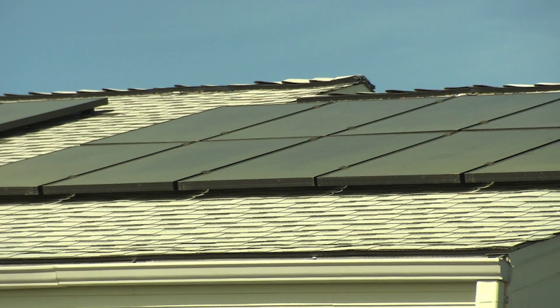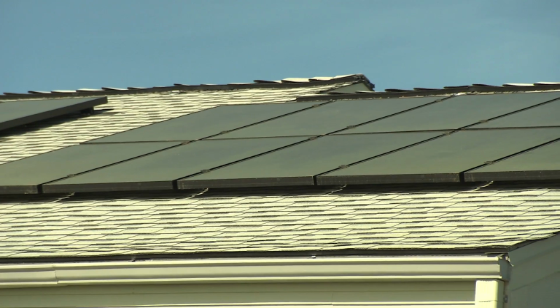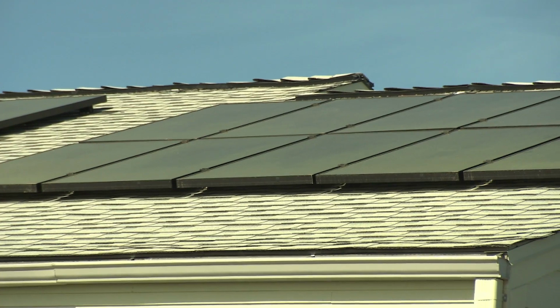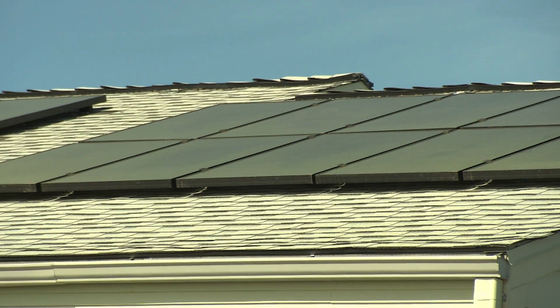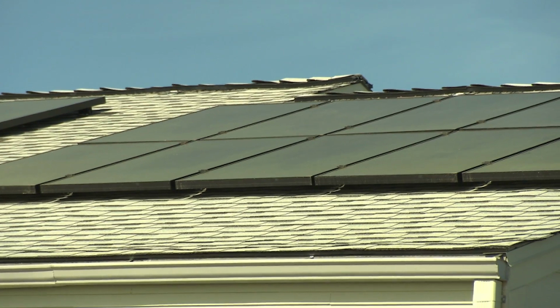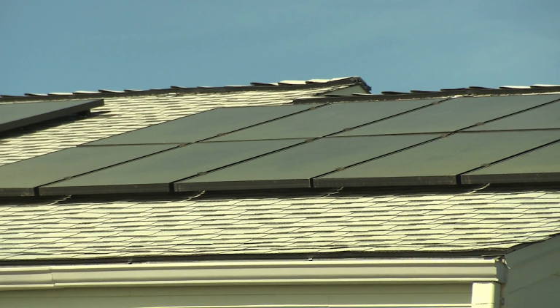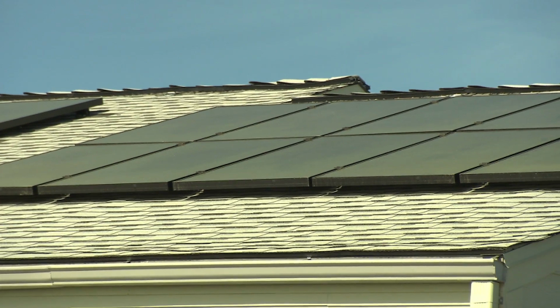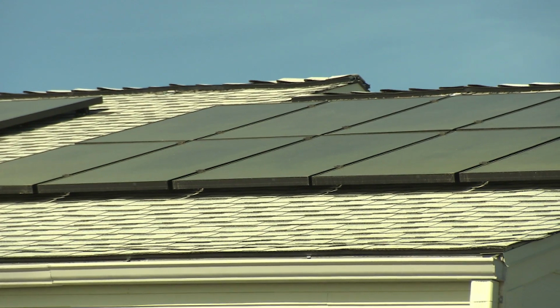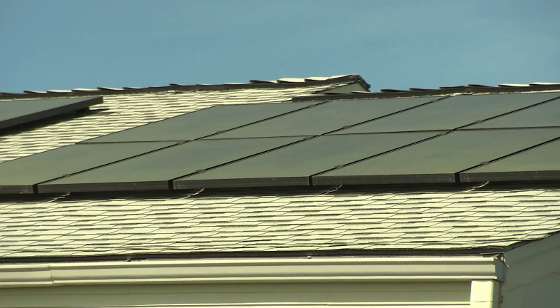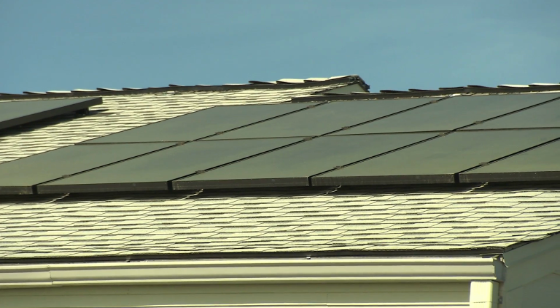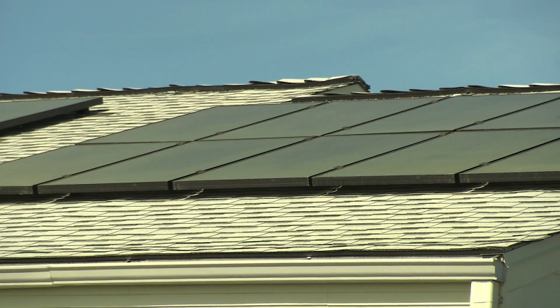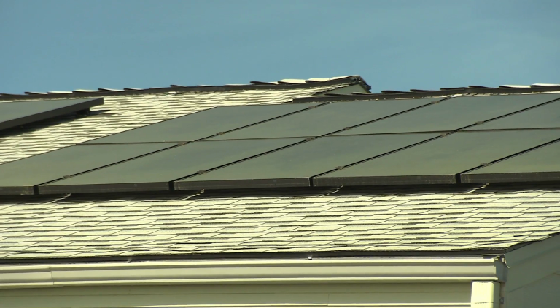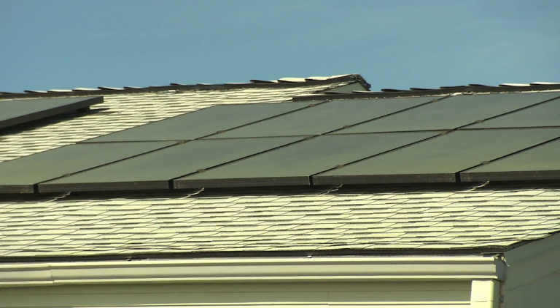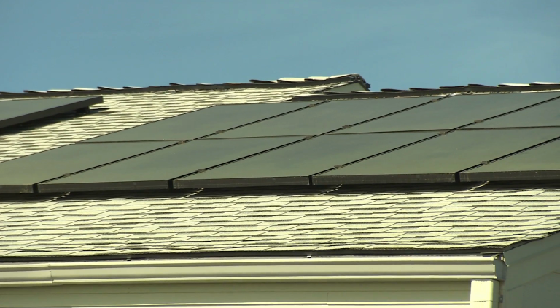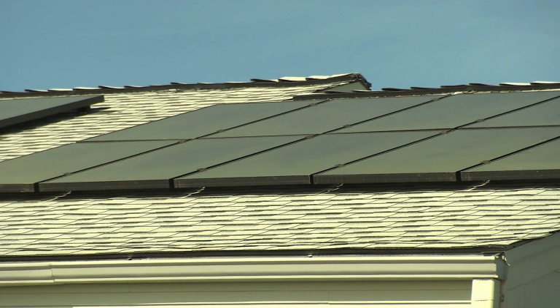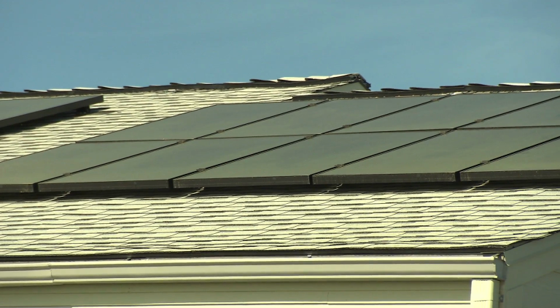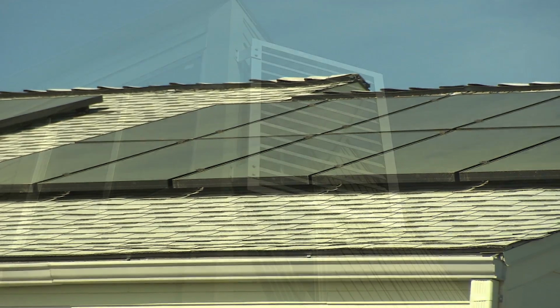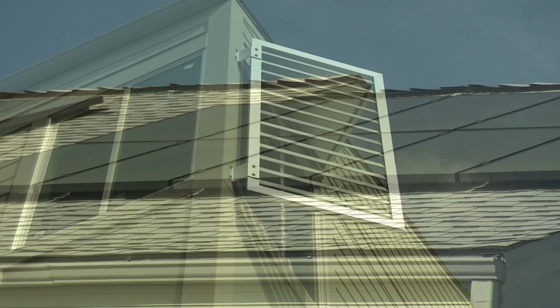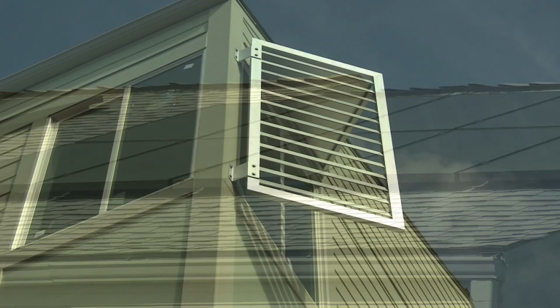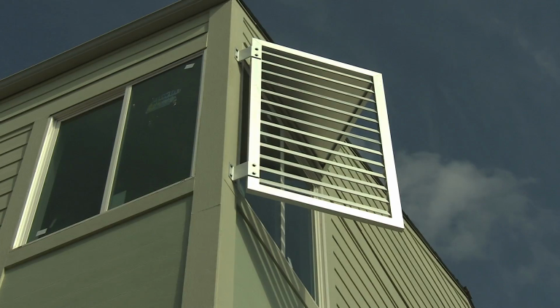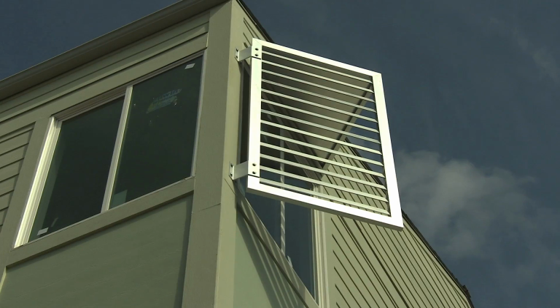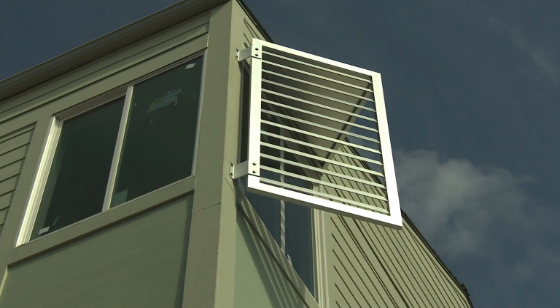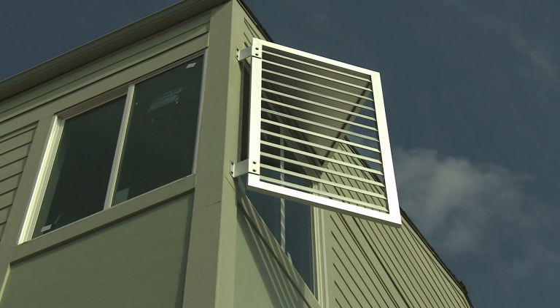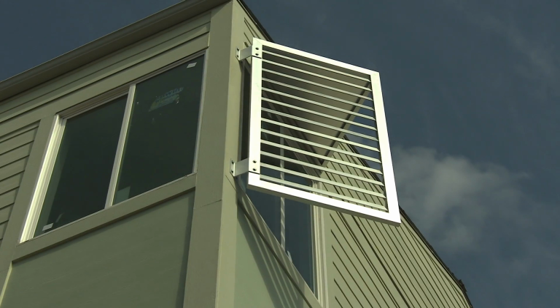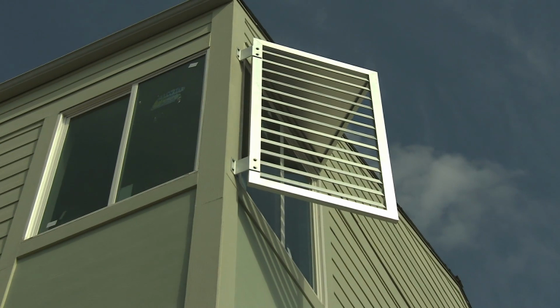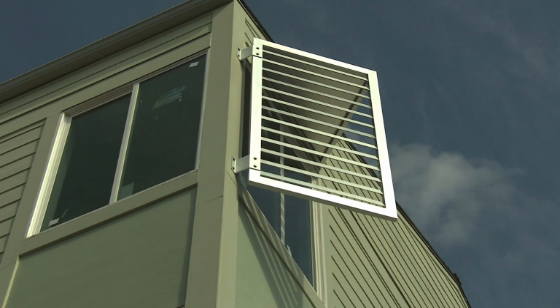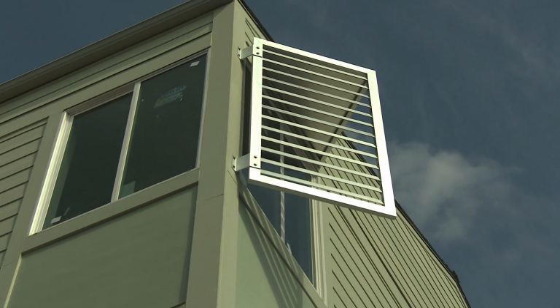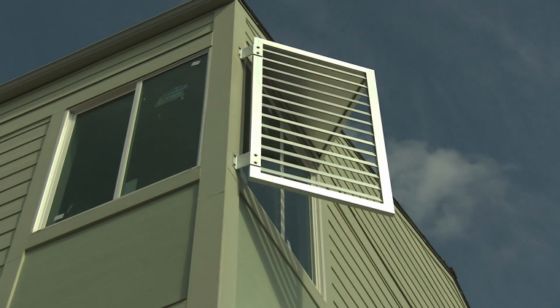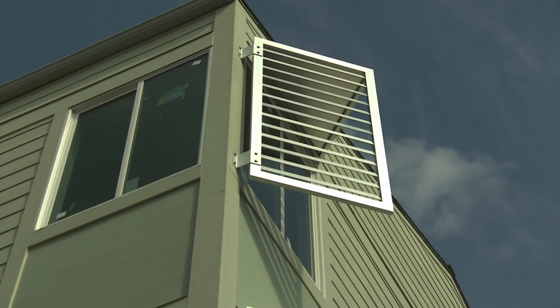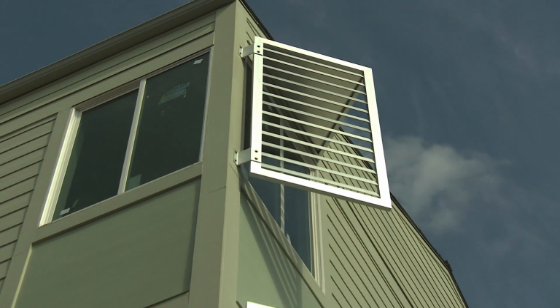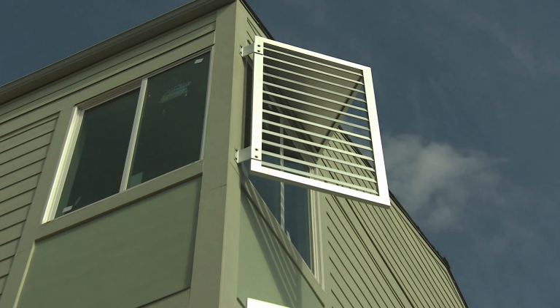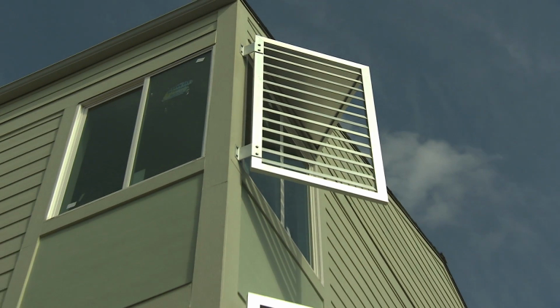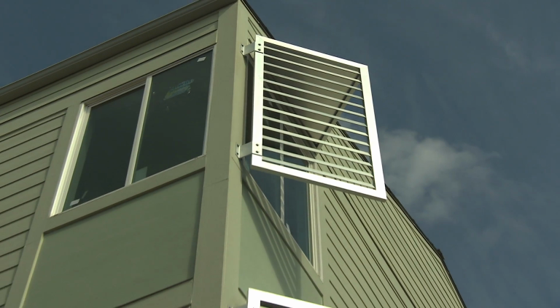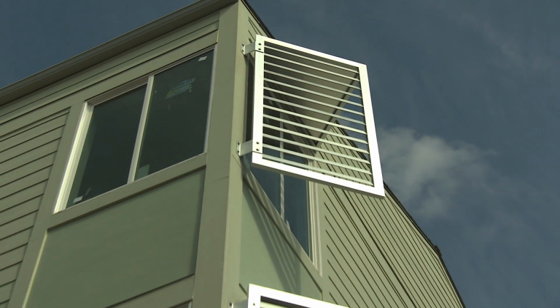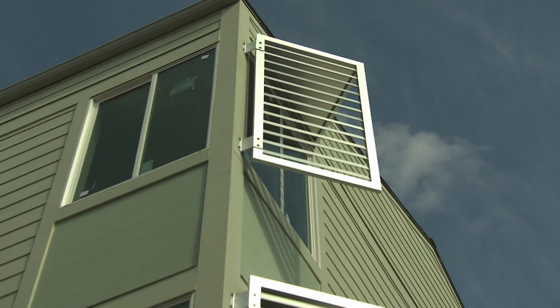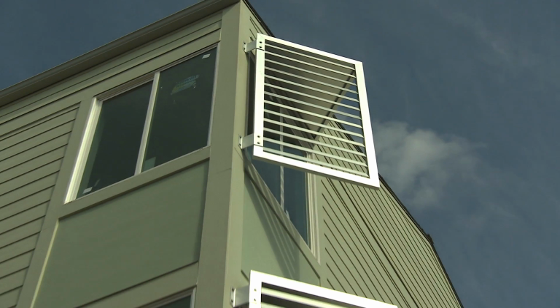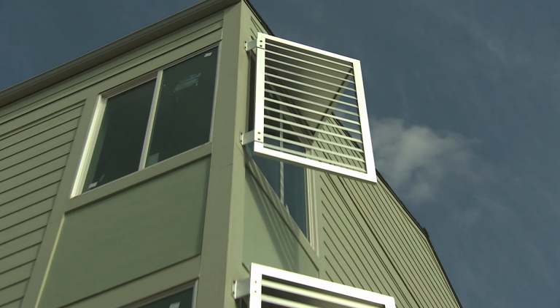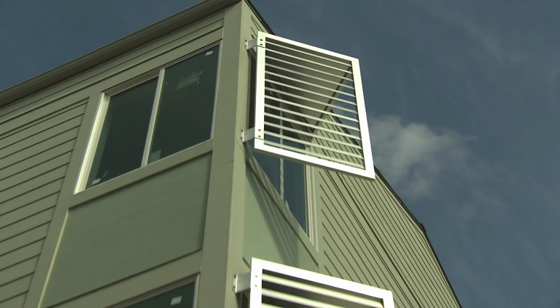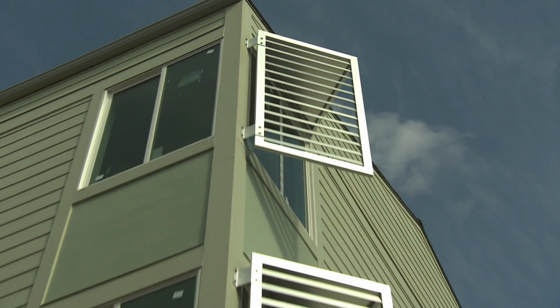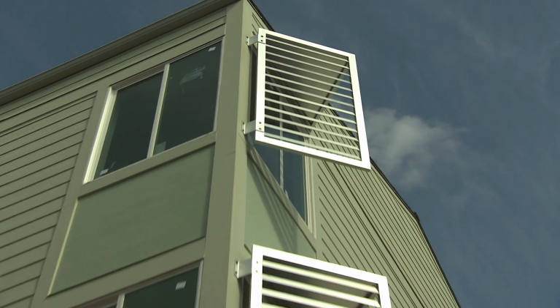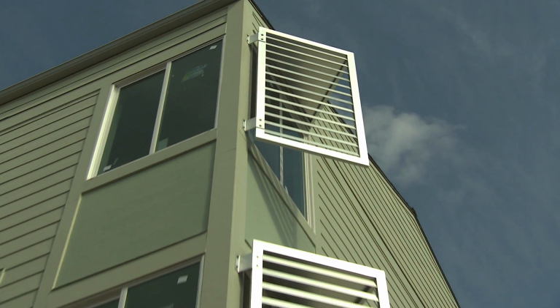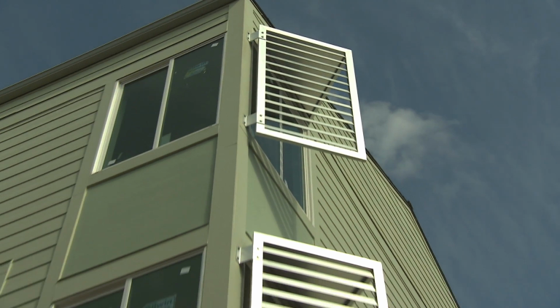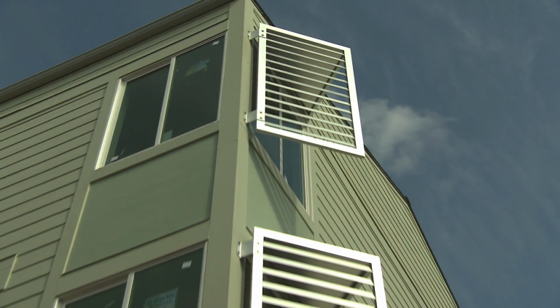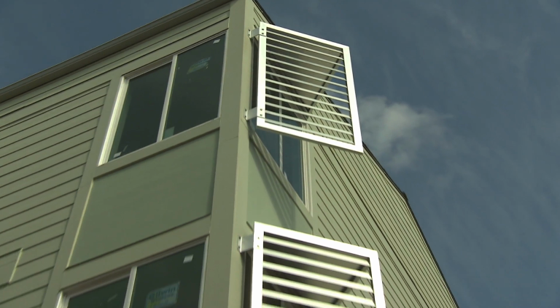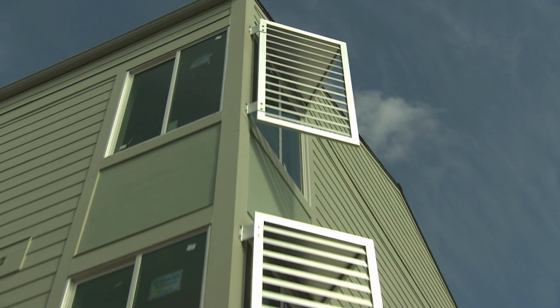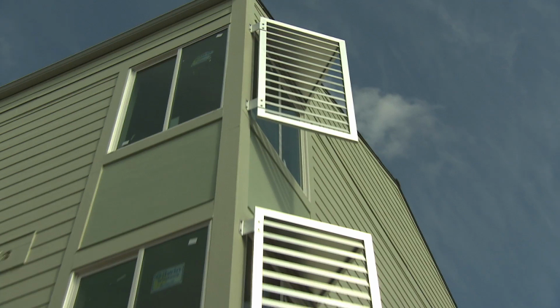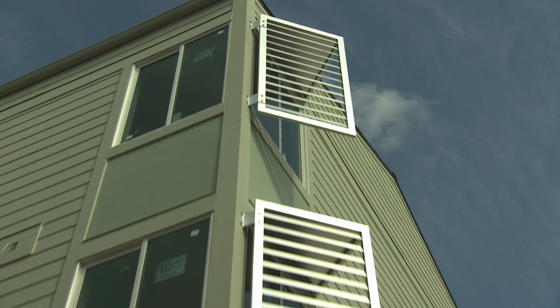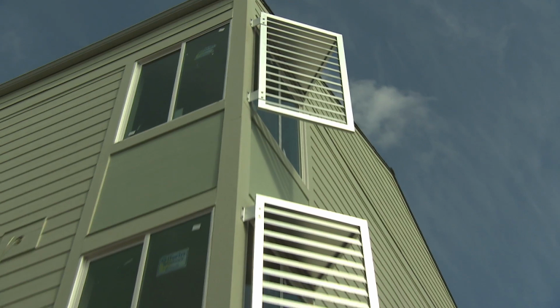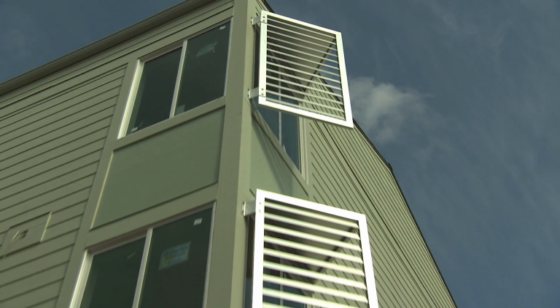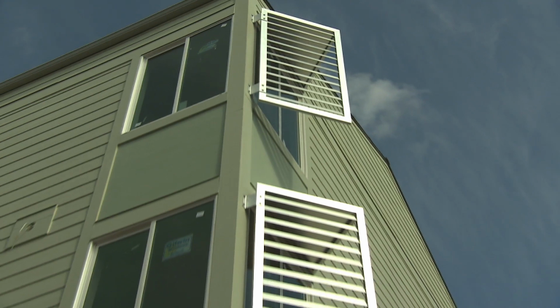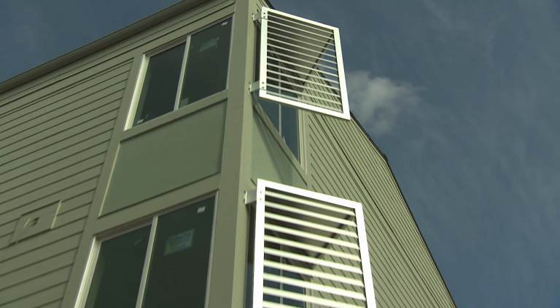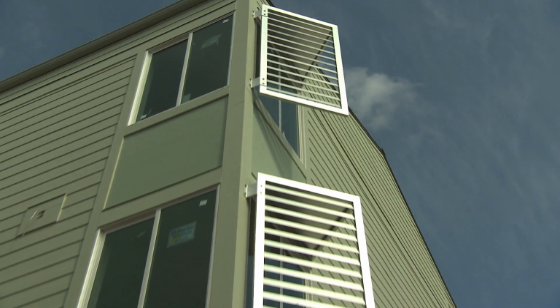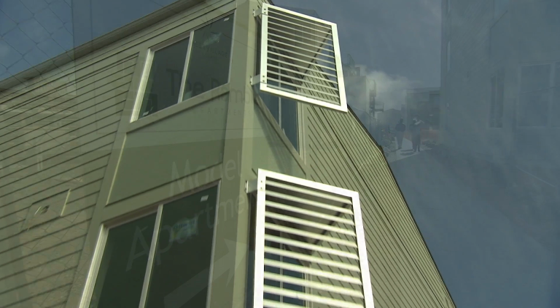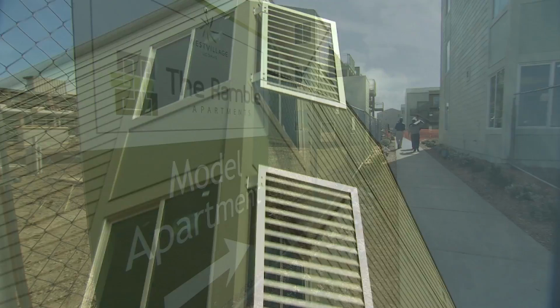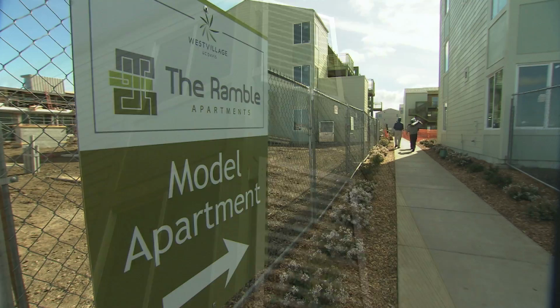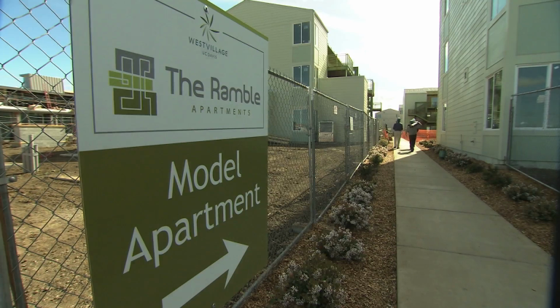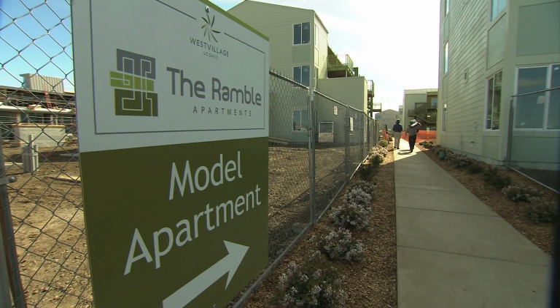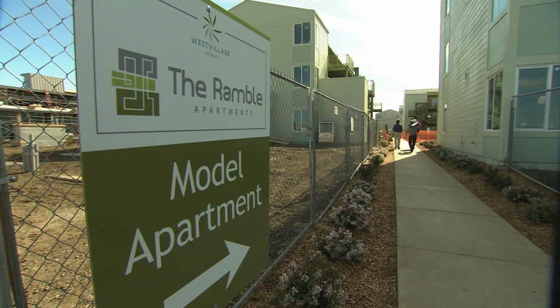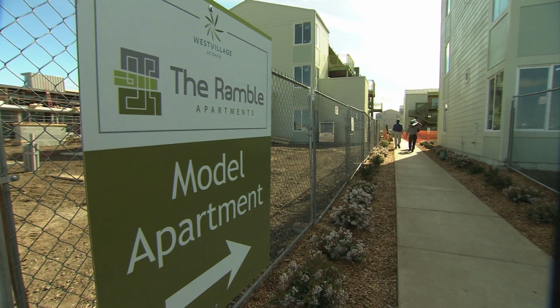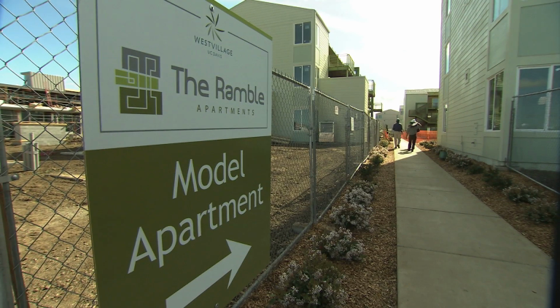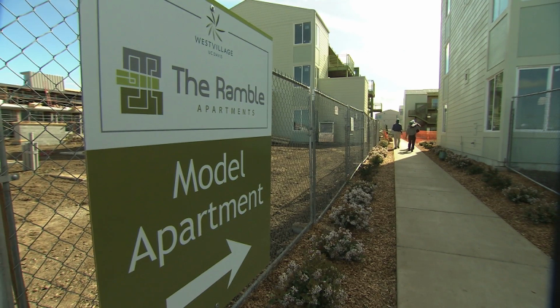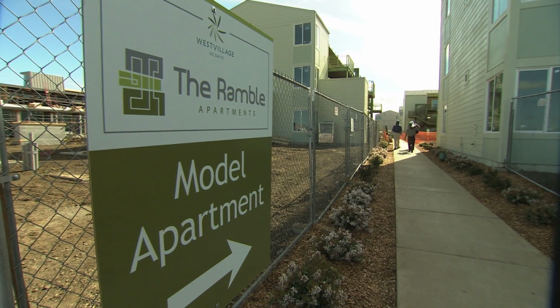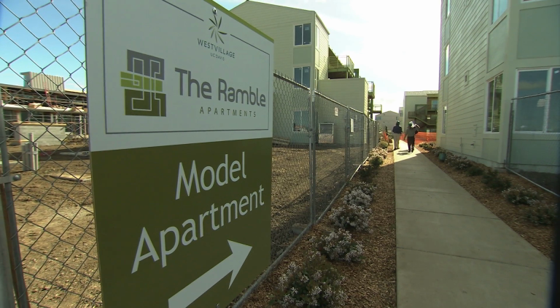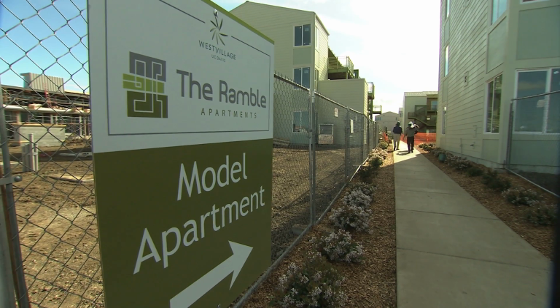In addition, a smart grid network for generating, storing, and distributing energy is being built into every residence.